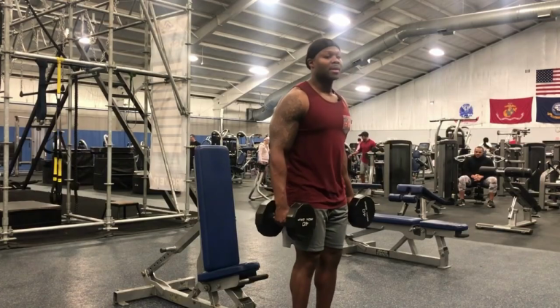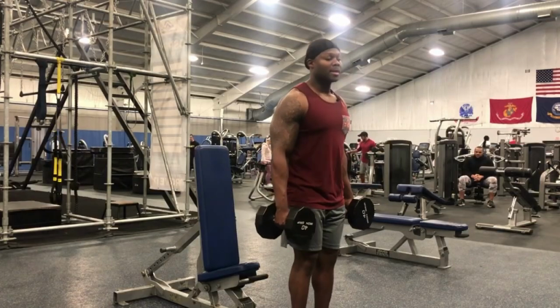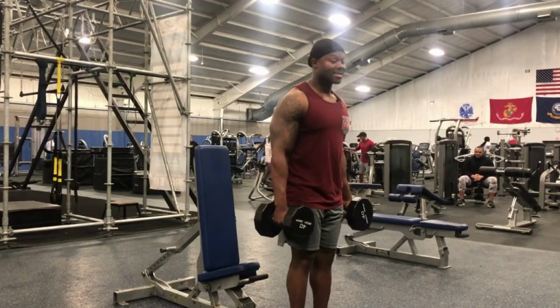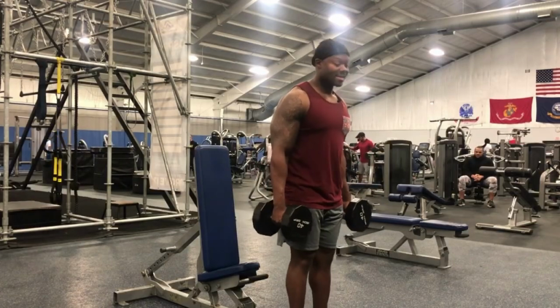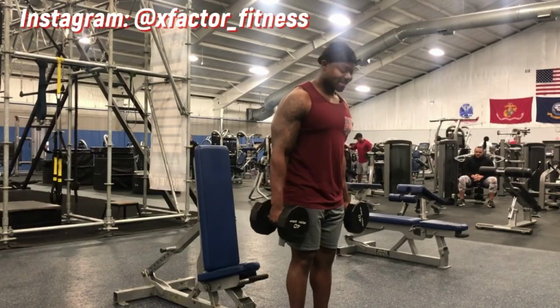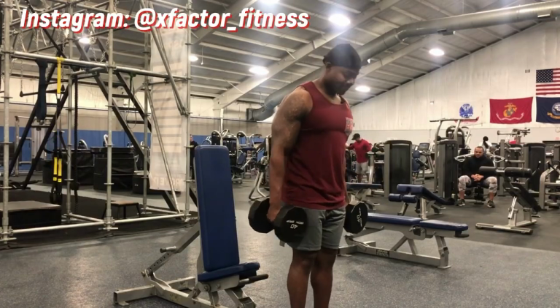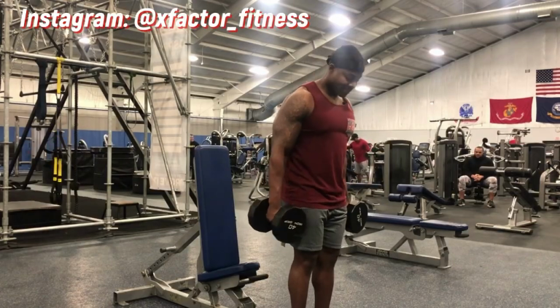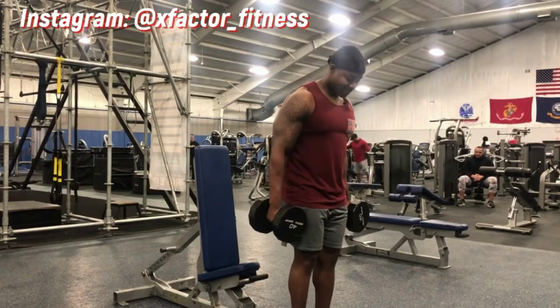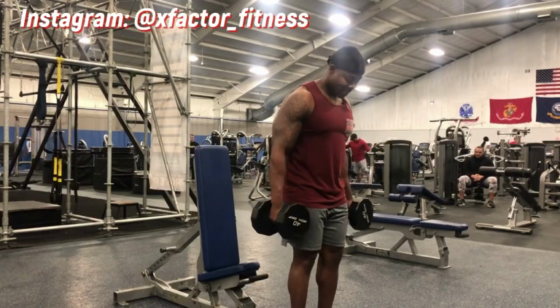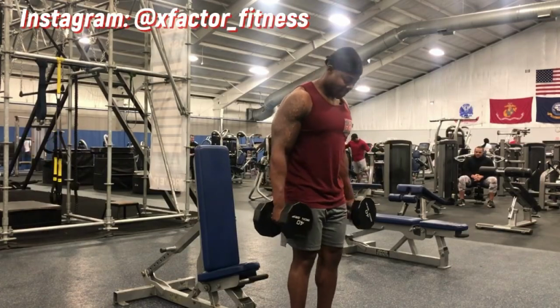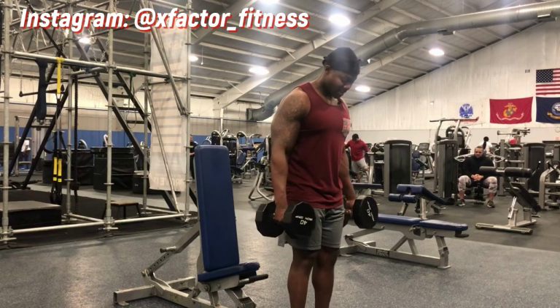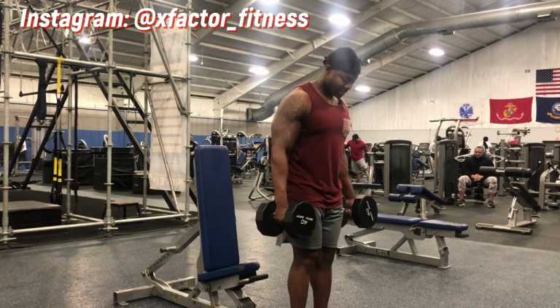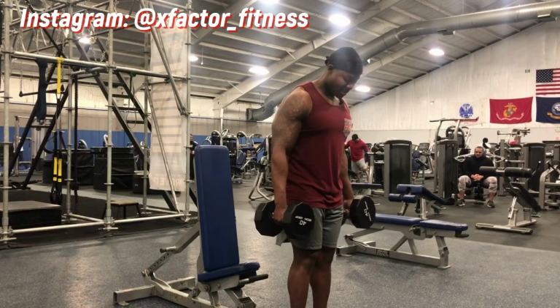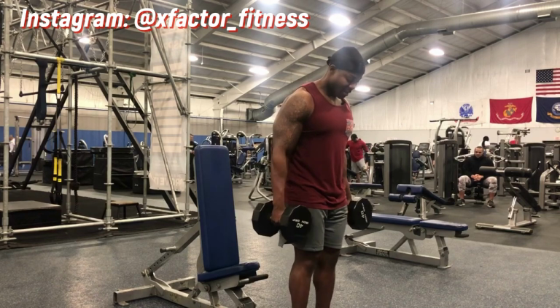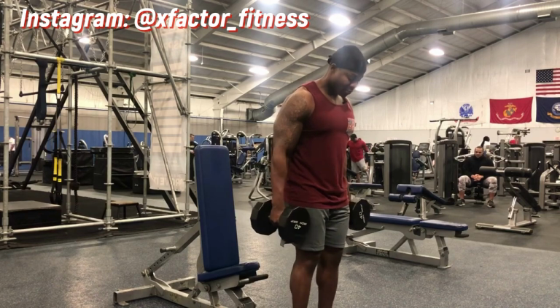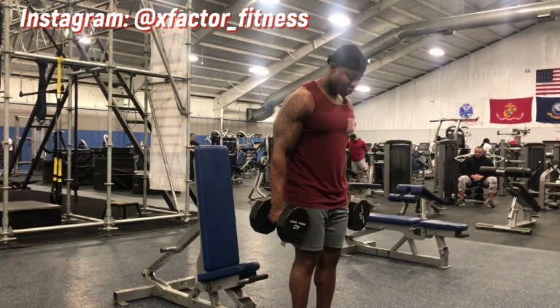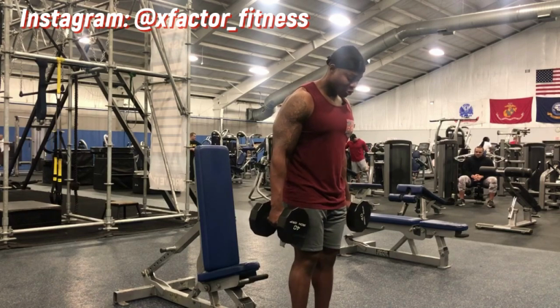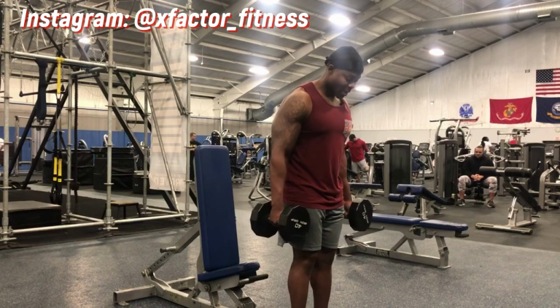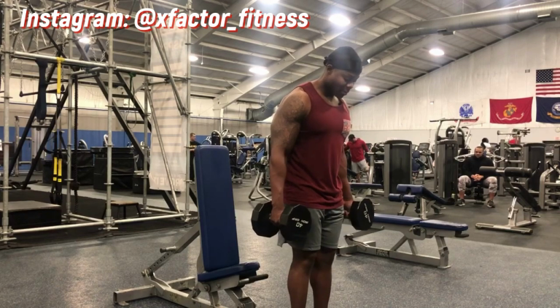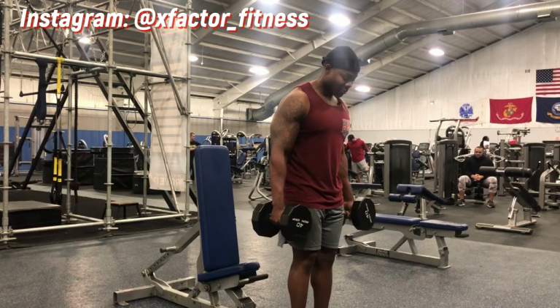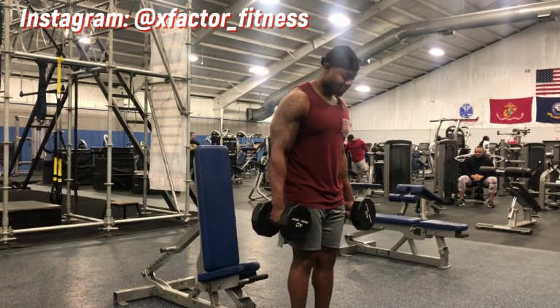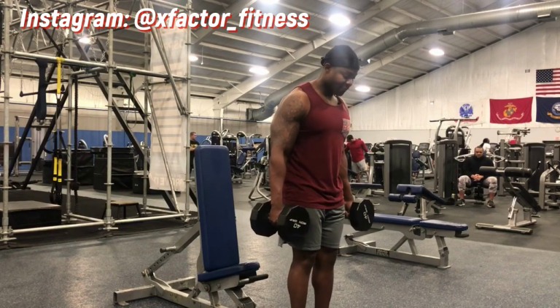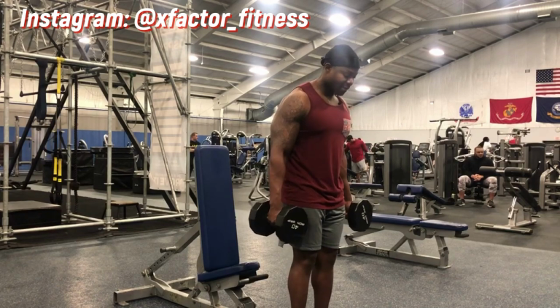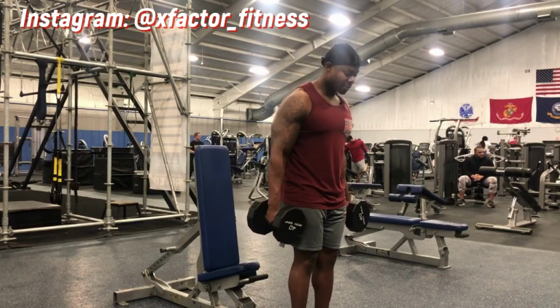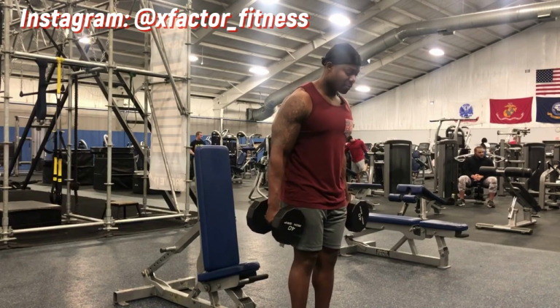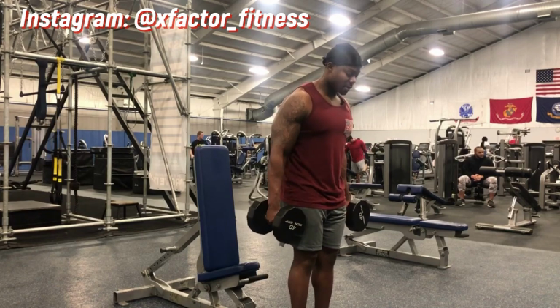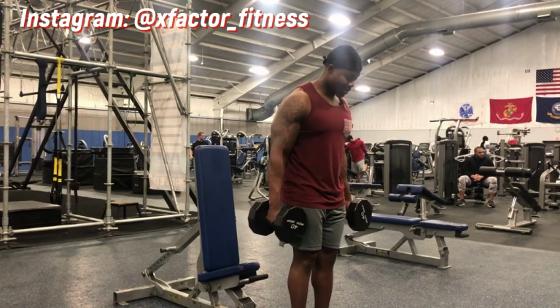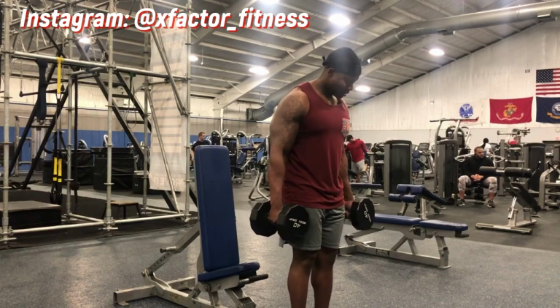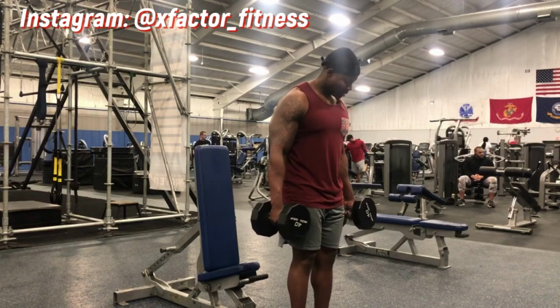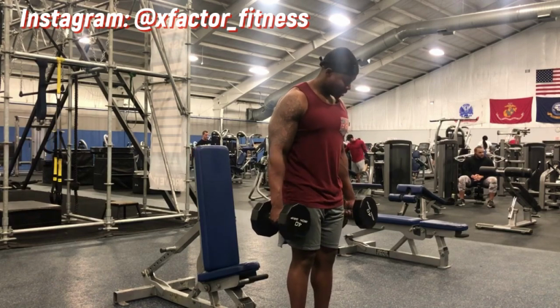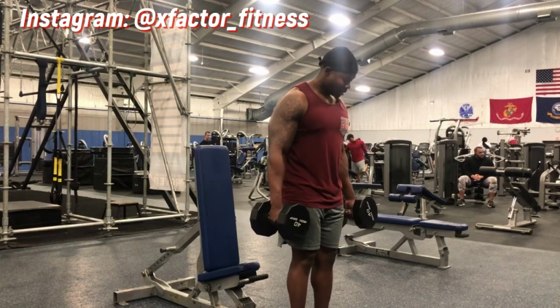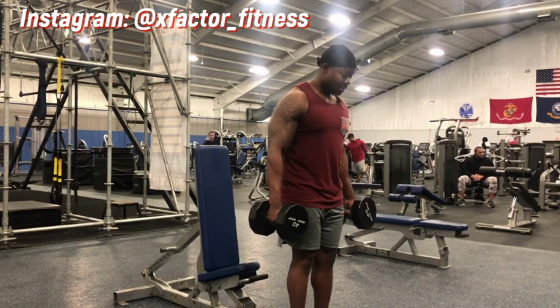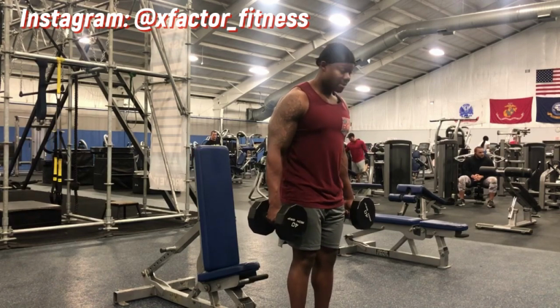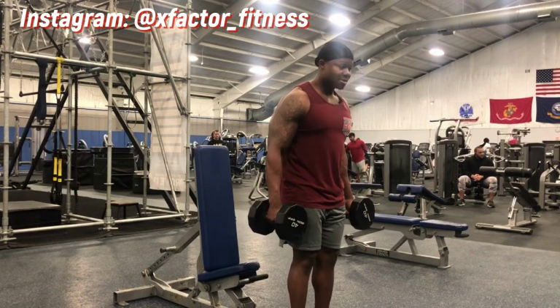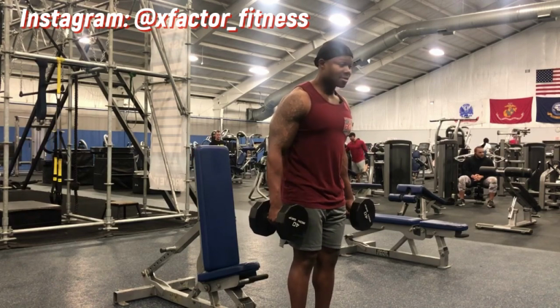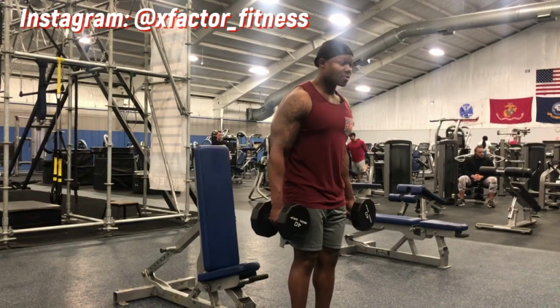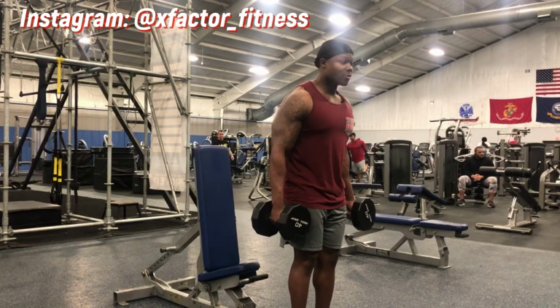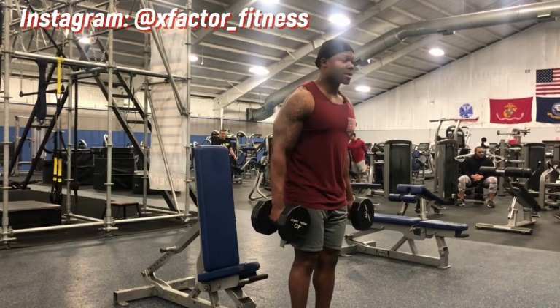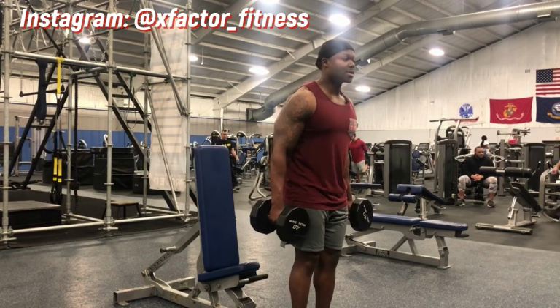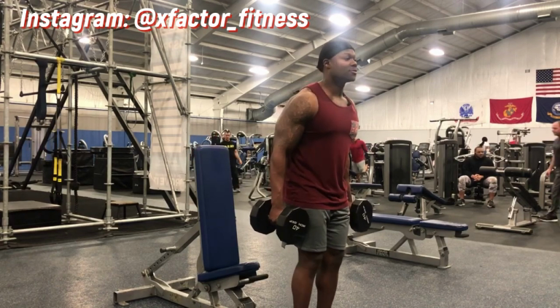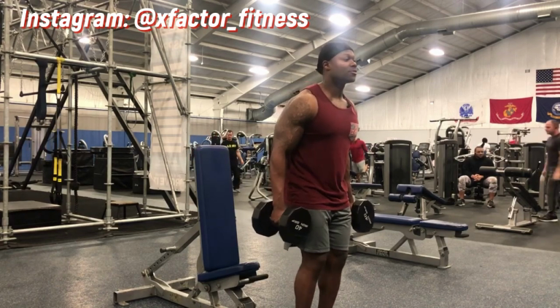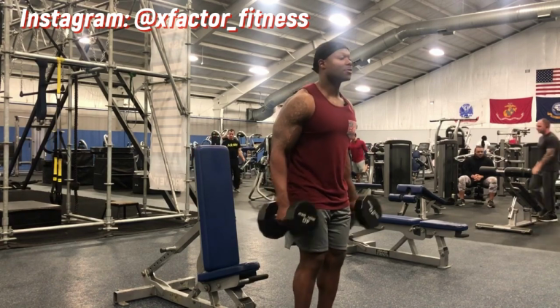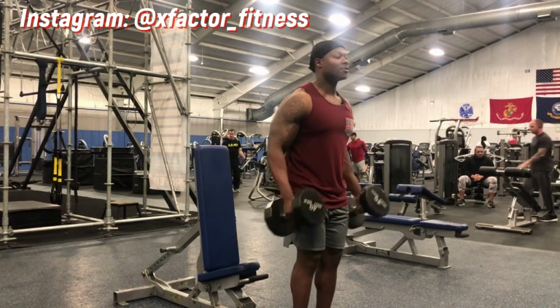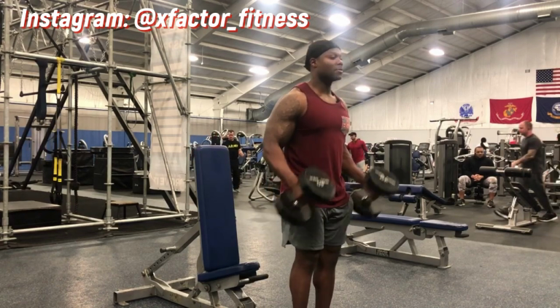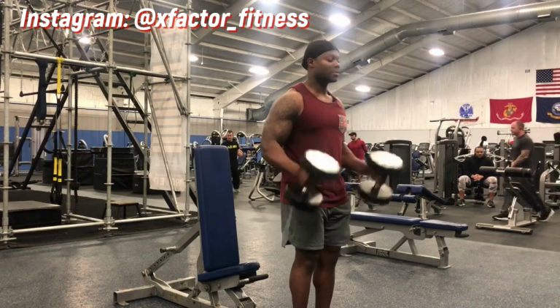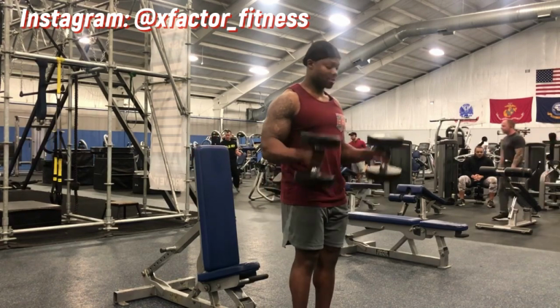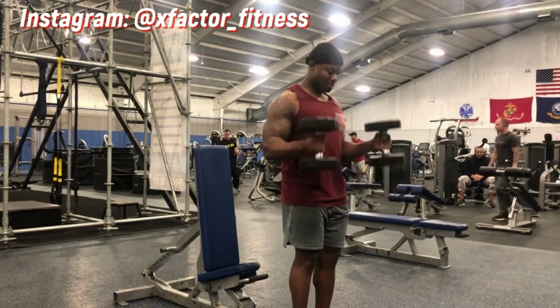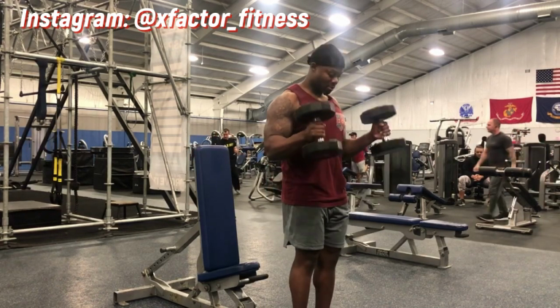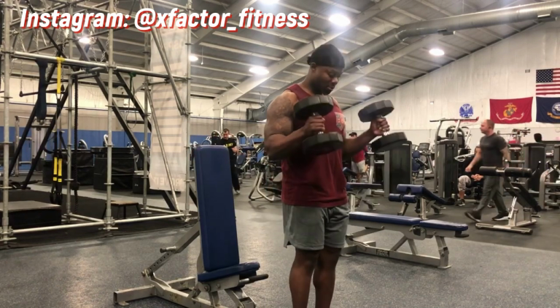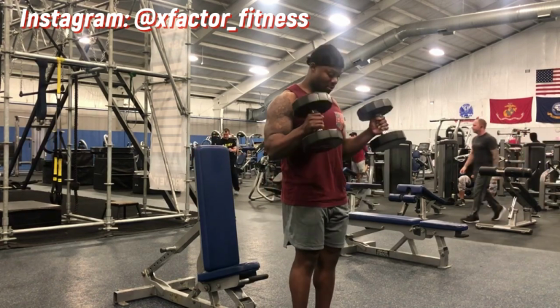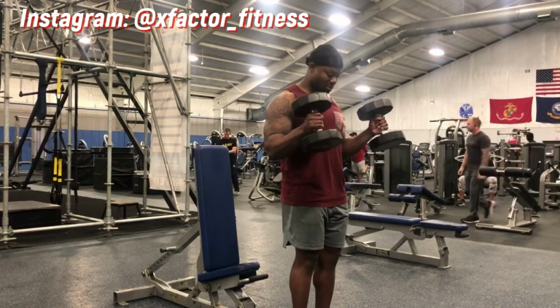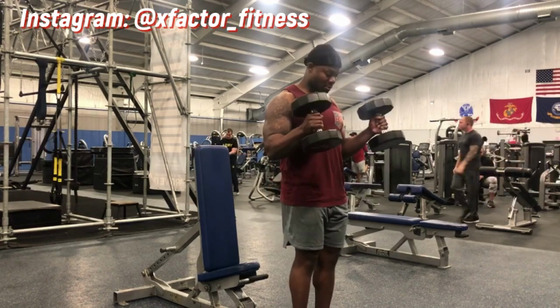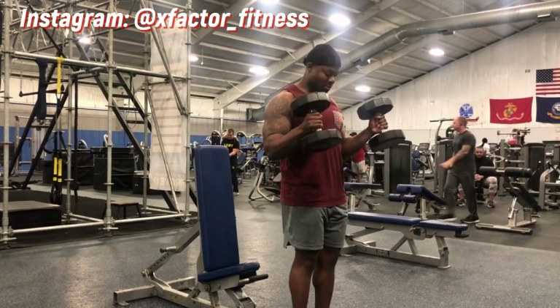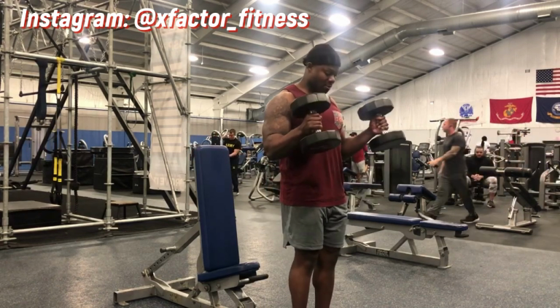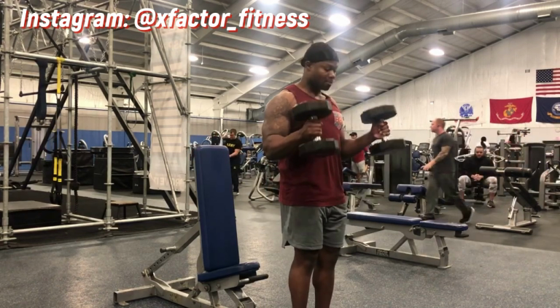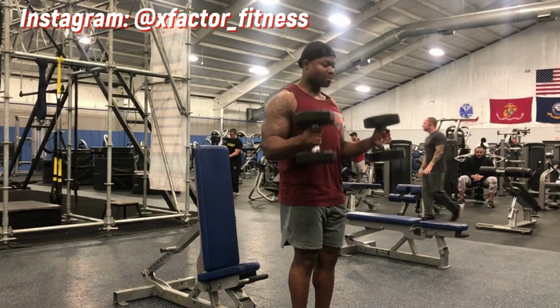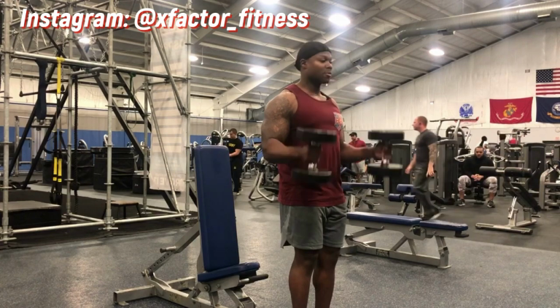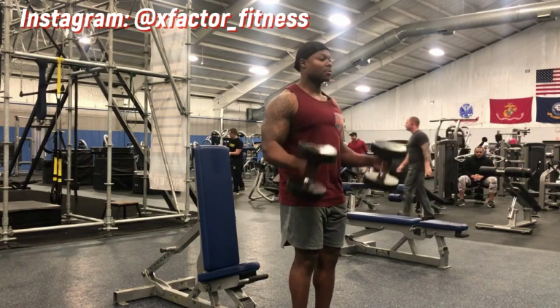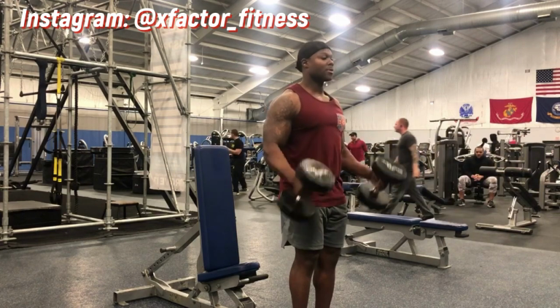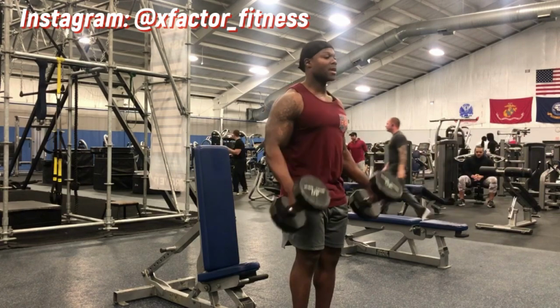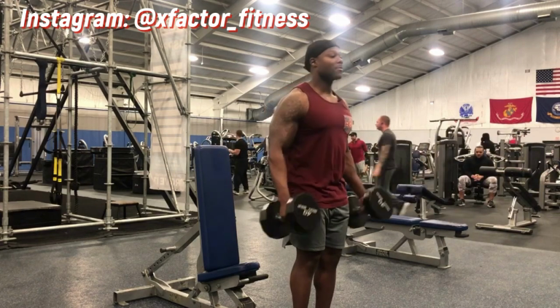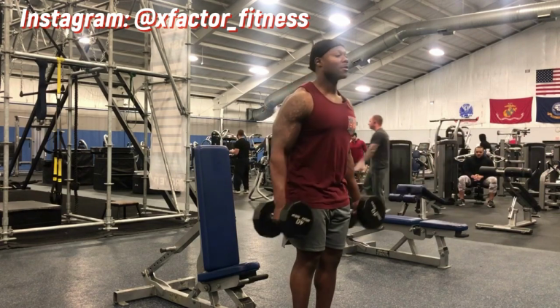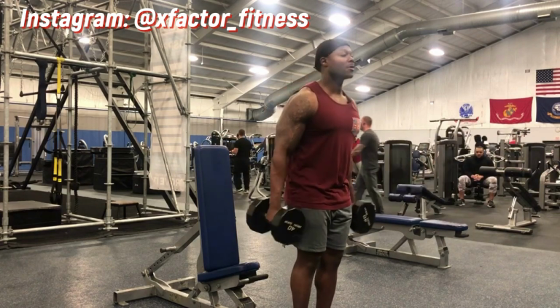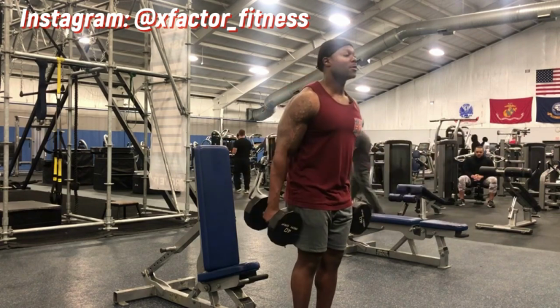It's as simple as that guys. I'm not going to drag on this video, but this is your quick tutorial on the hammer curl.